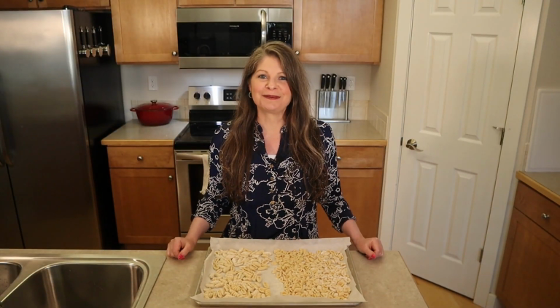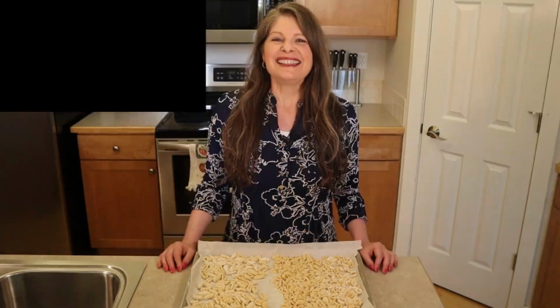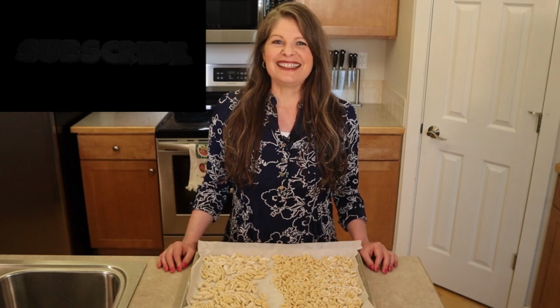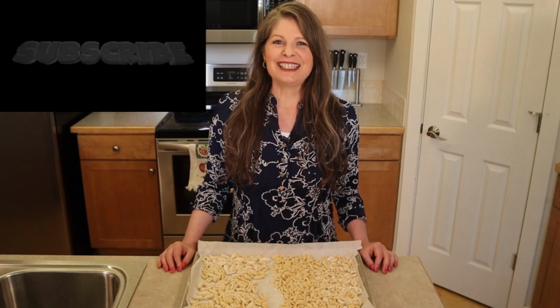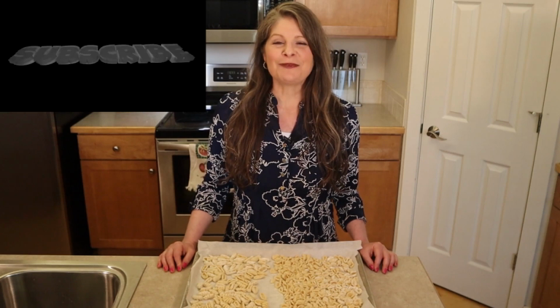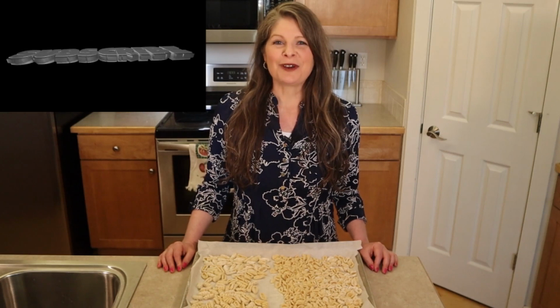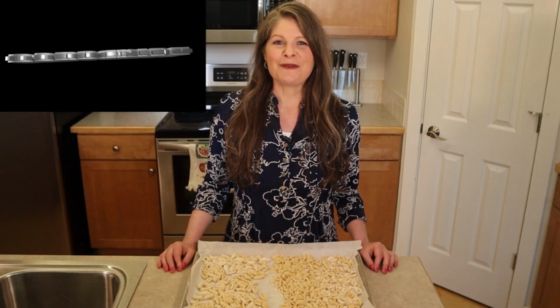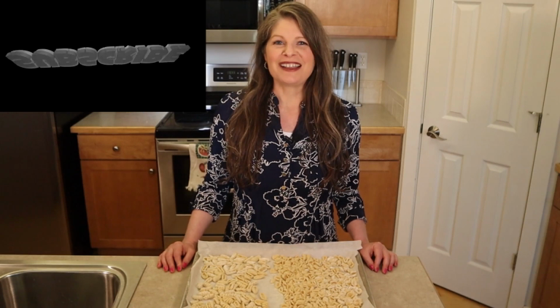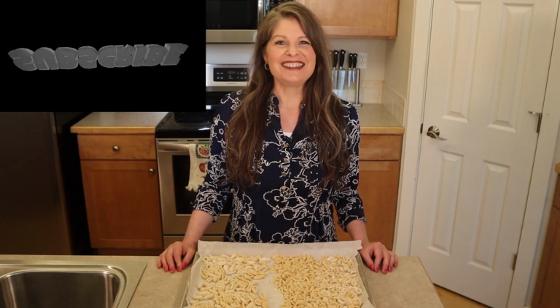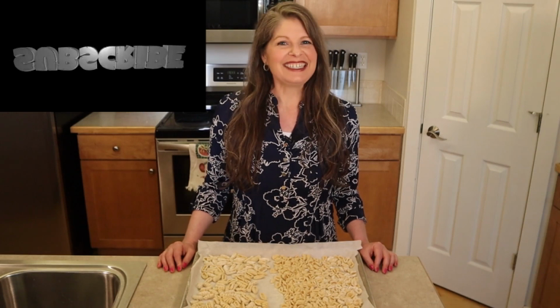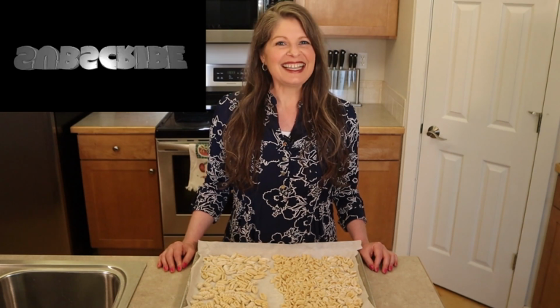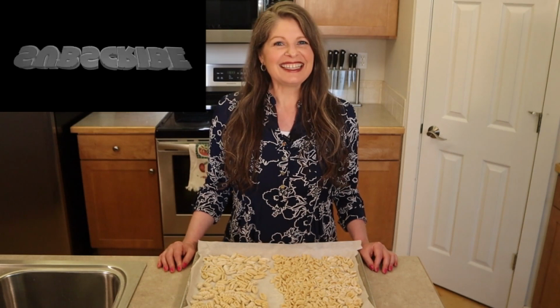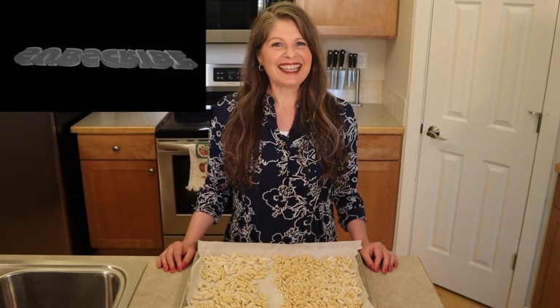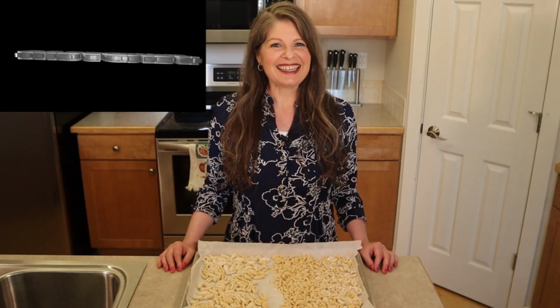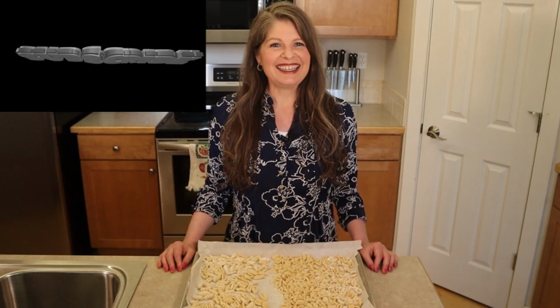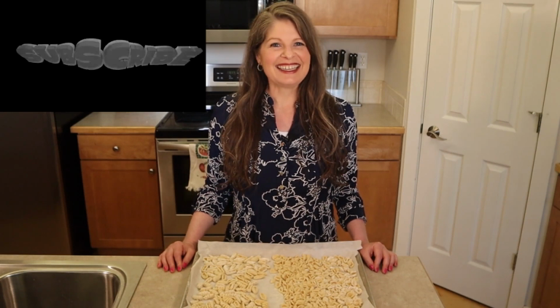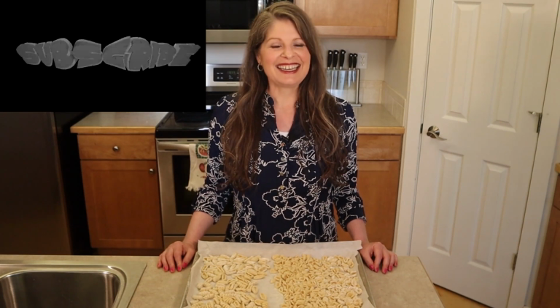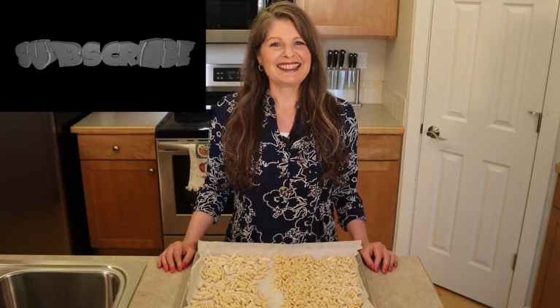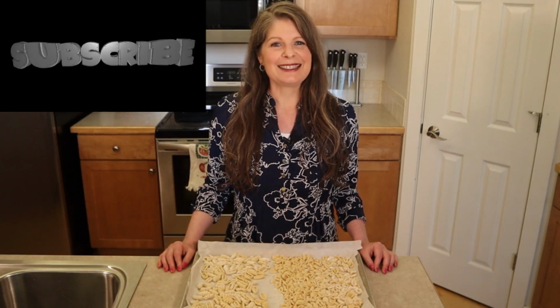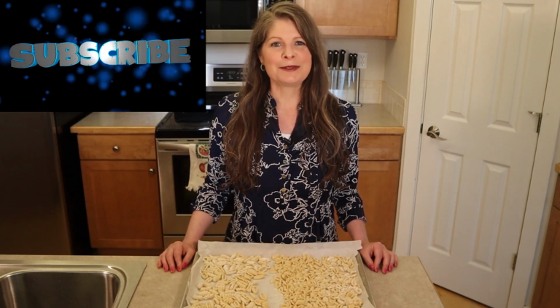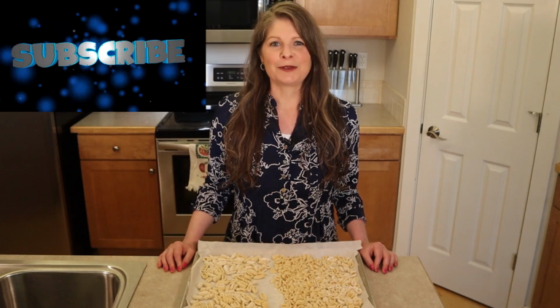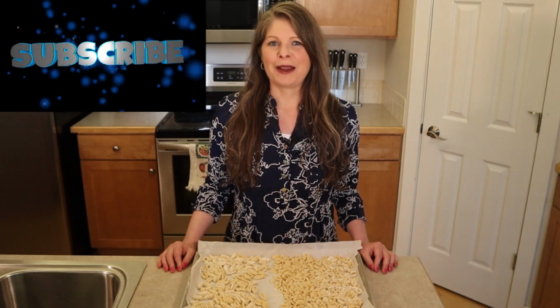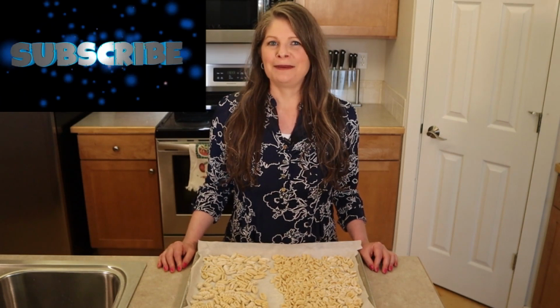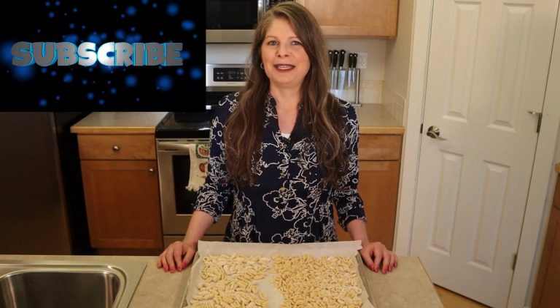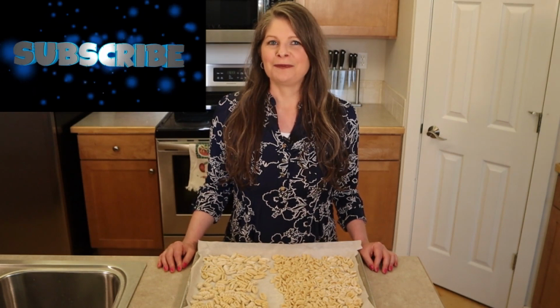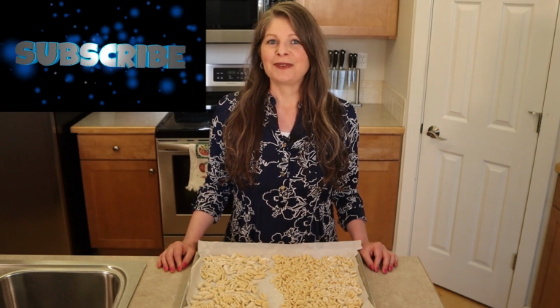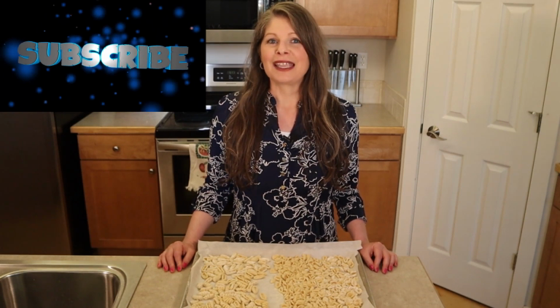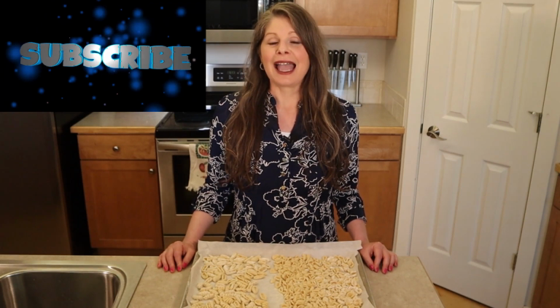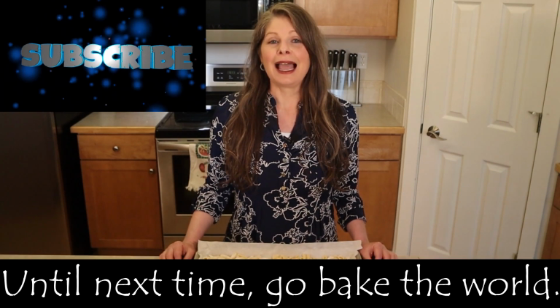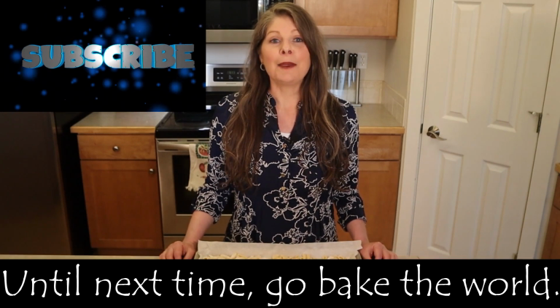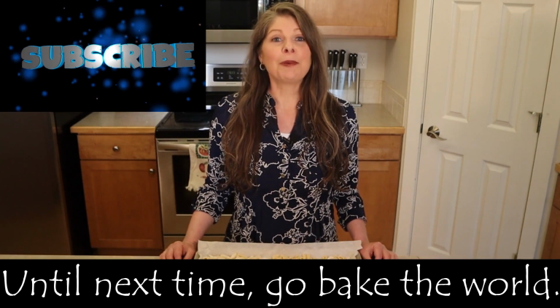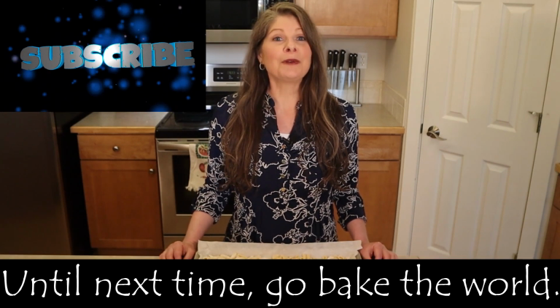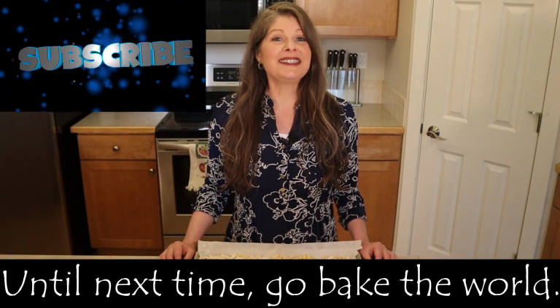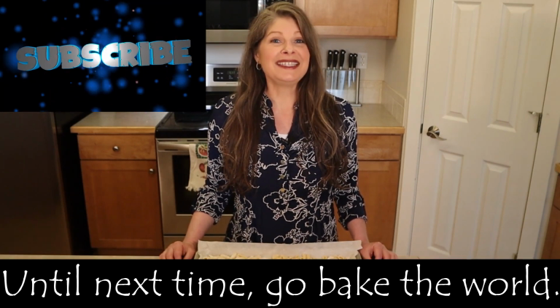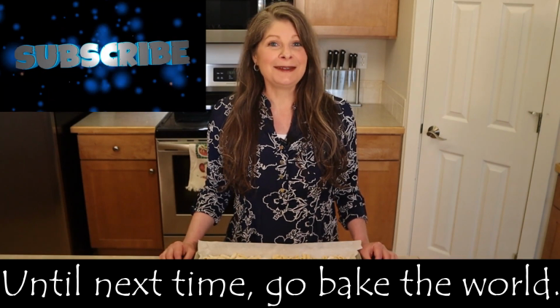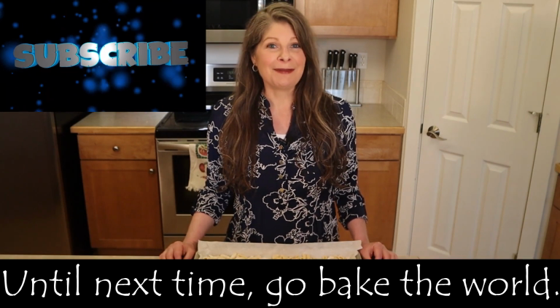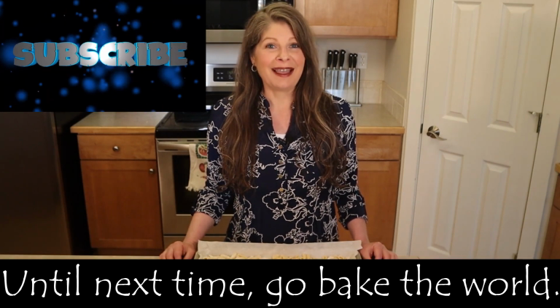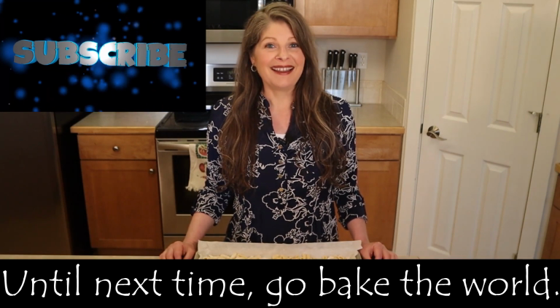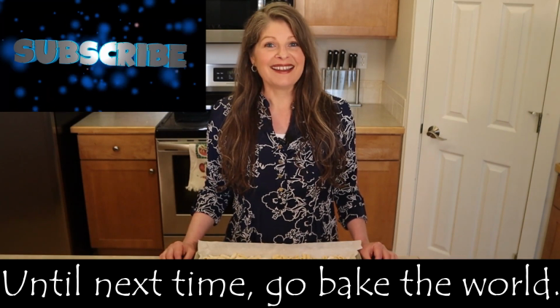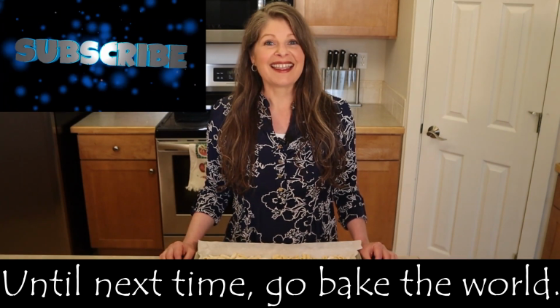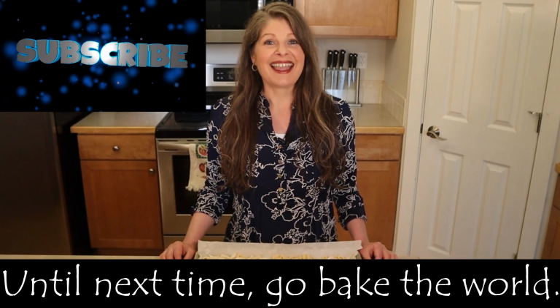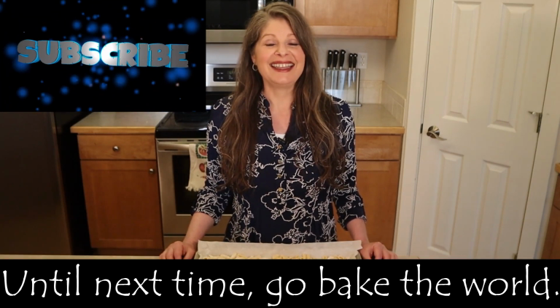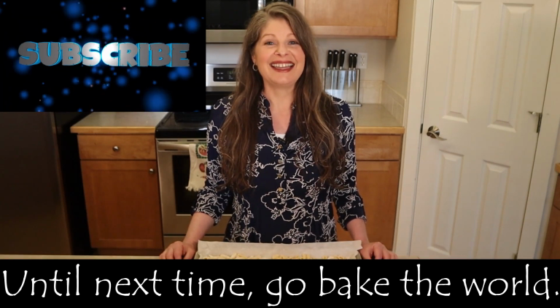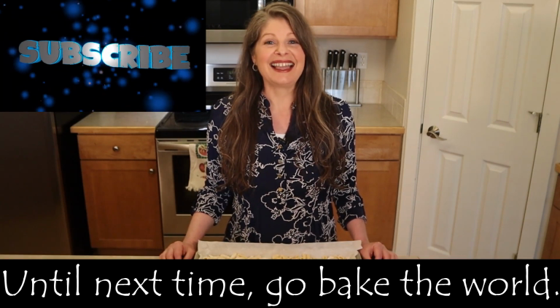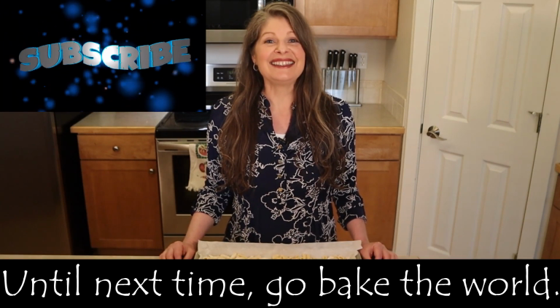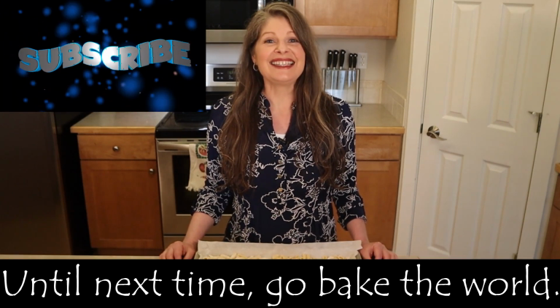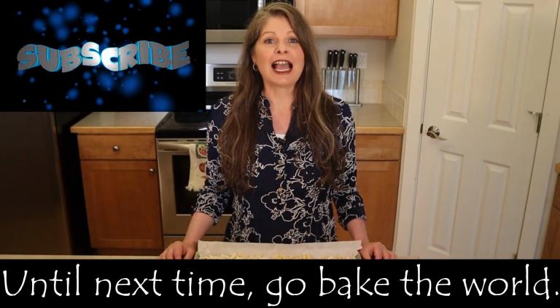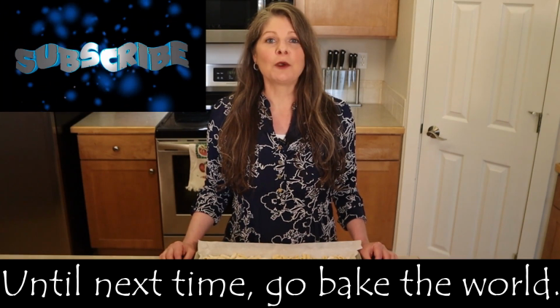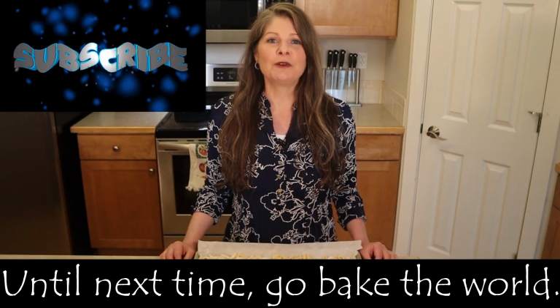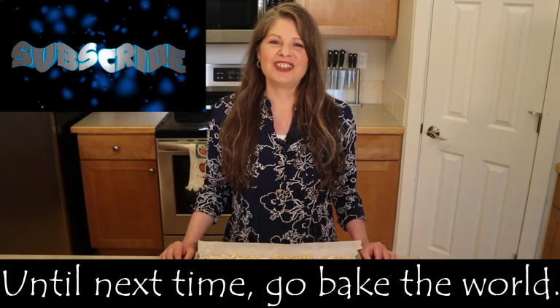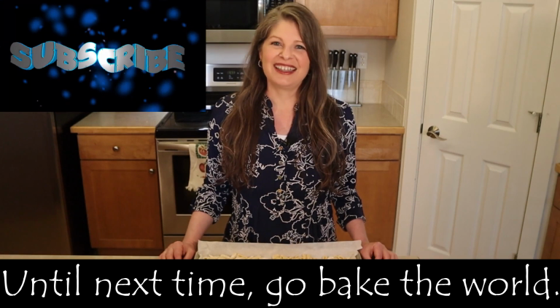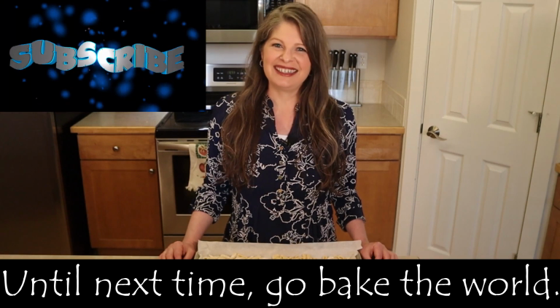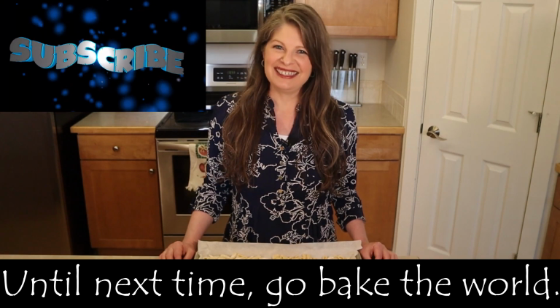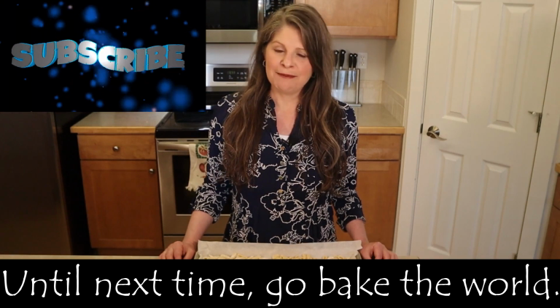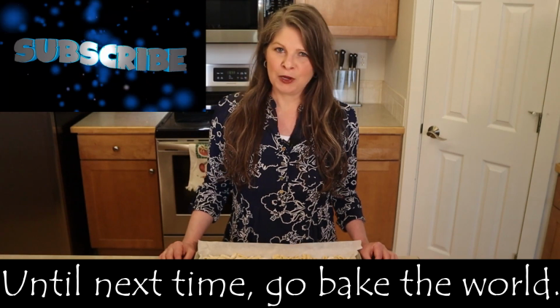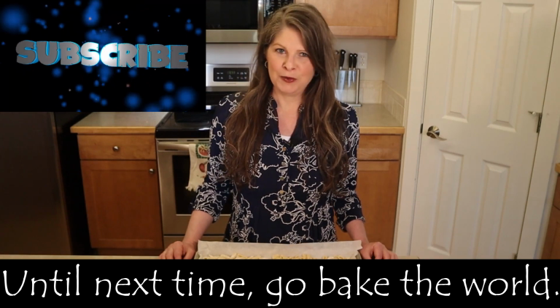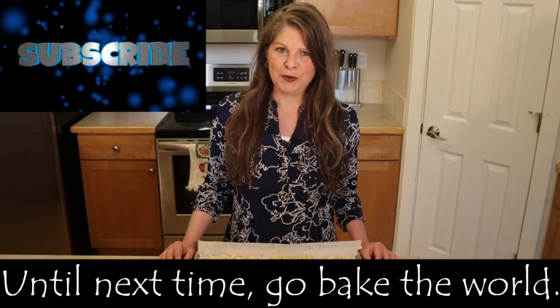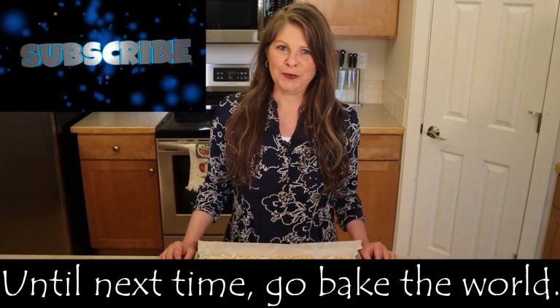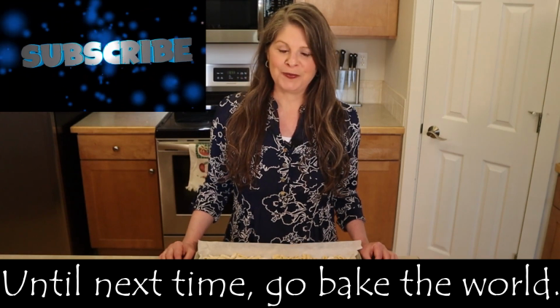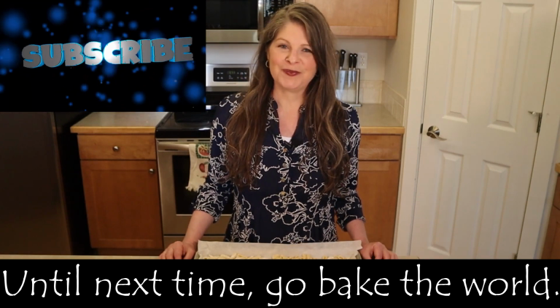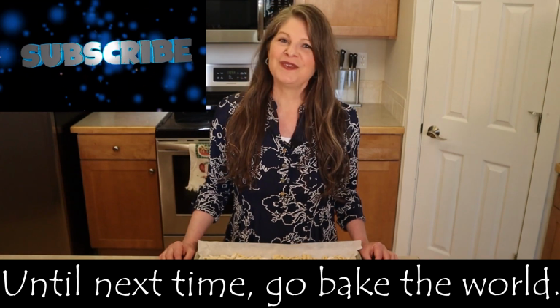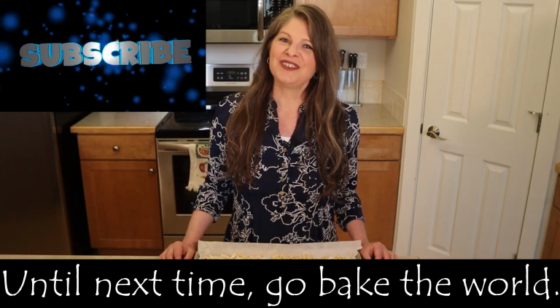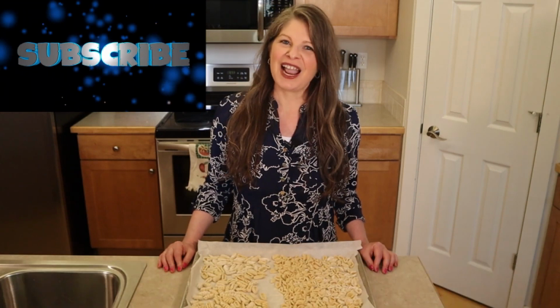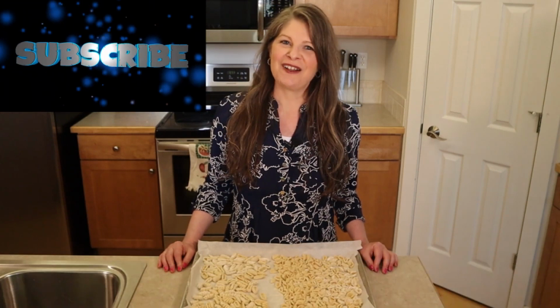Thanks for watching, liking, and subscribing. Alla prossima. Andate a cuocere il mondo. Ciao.